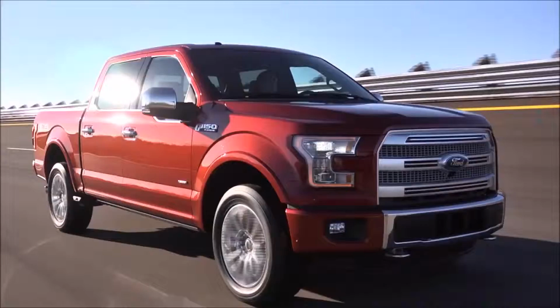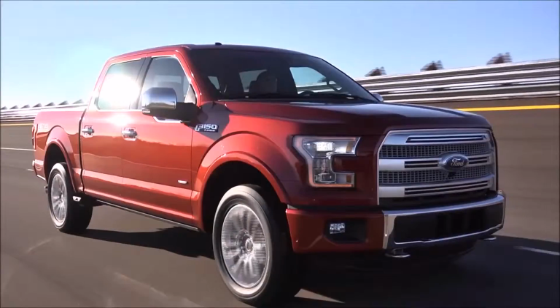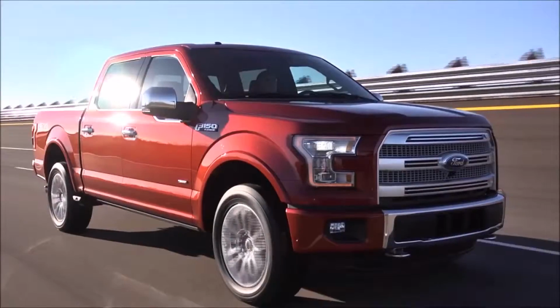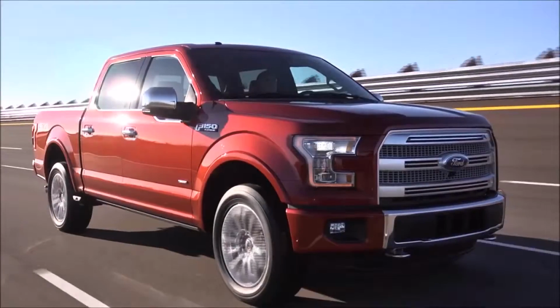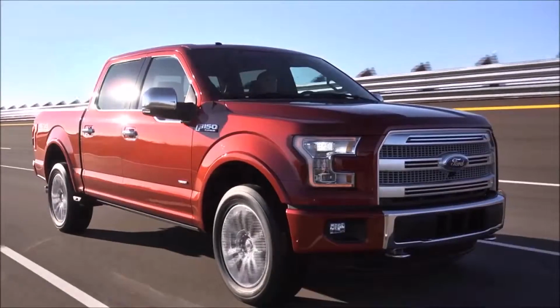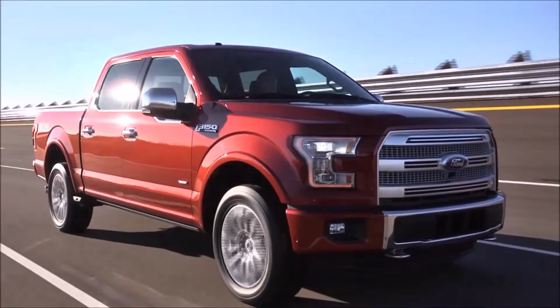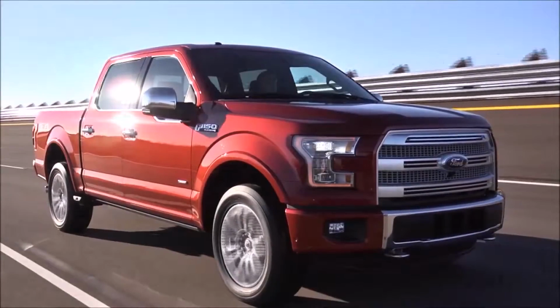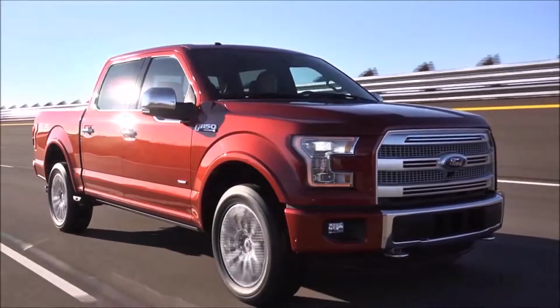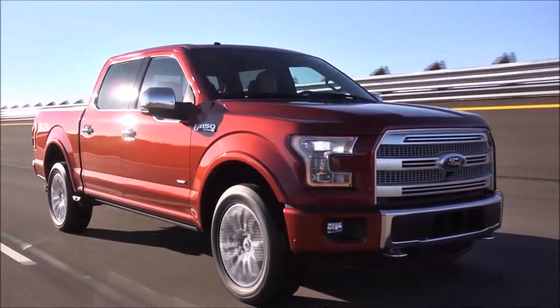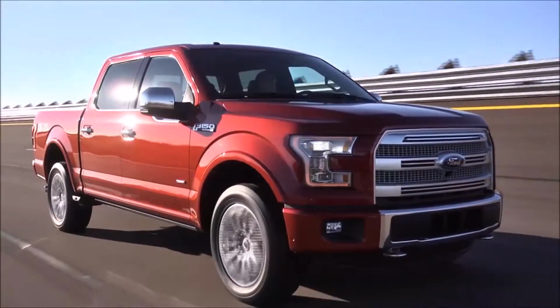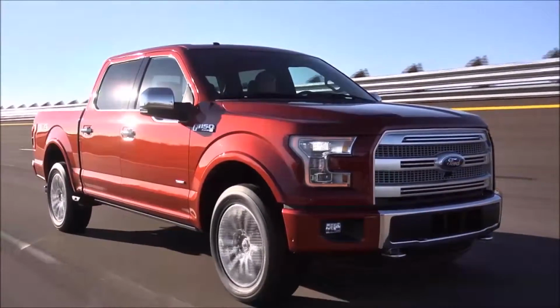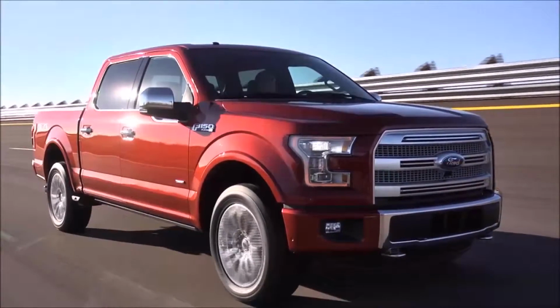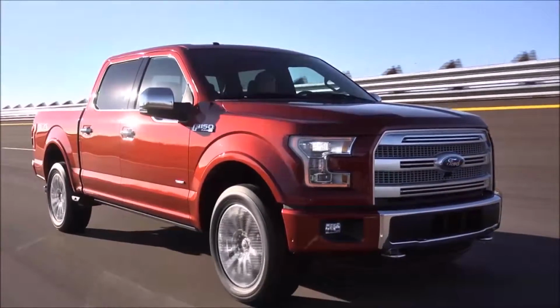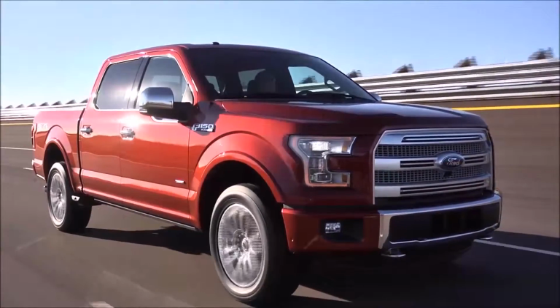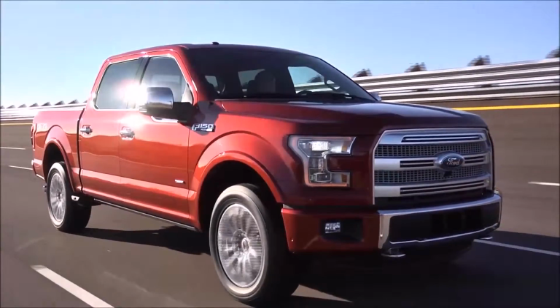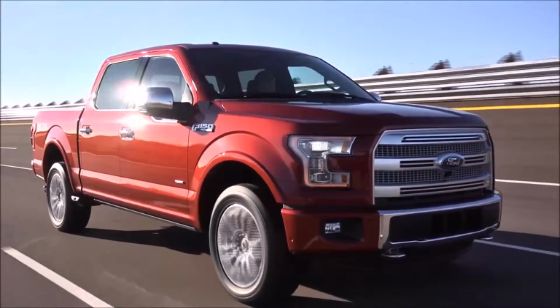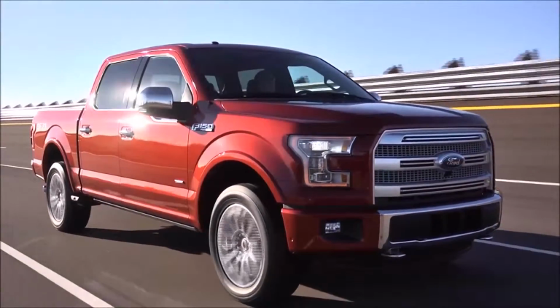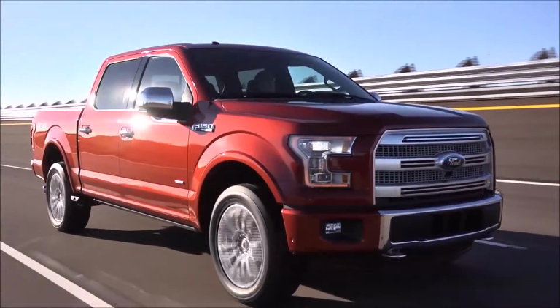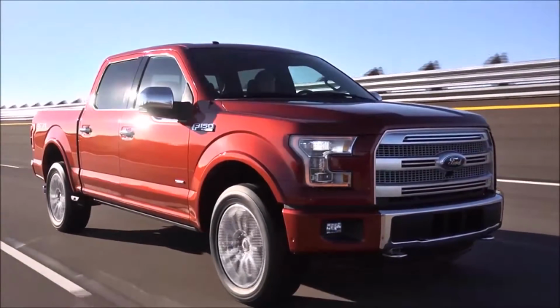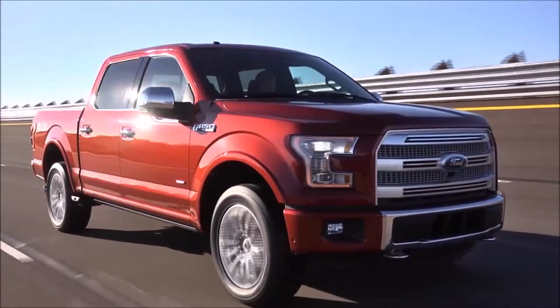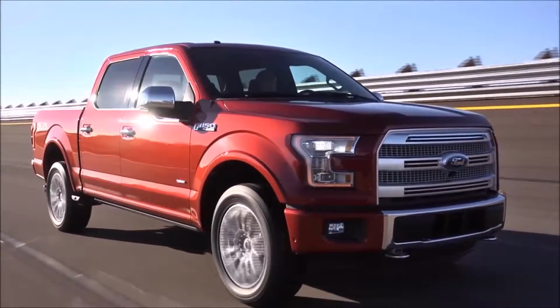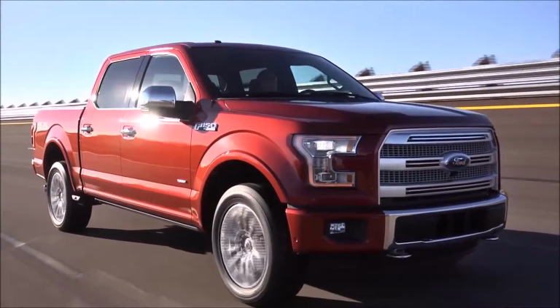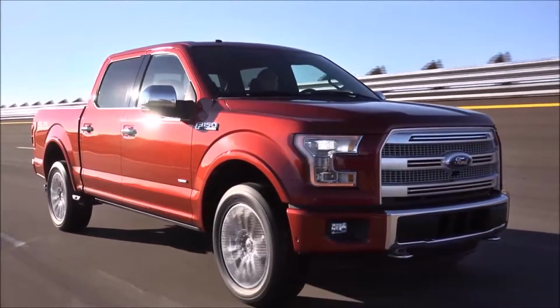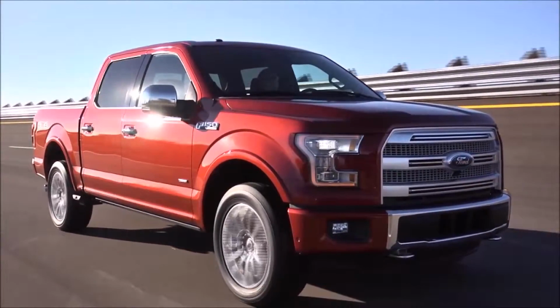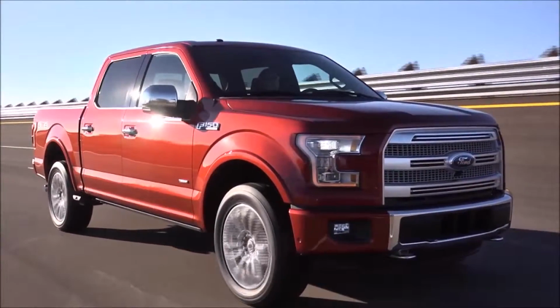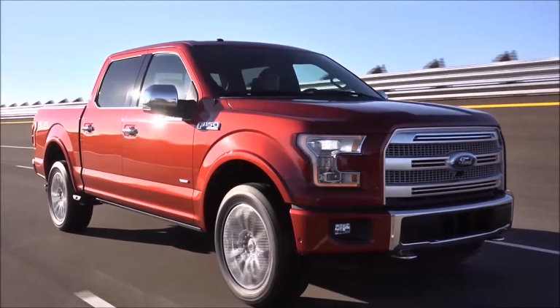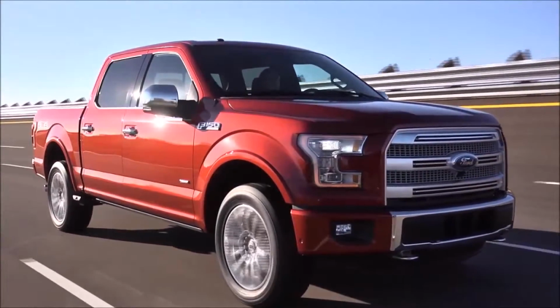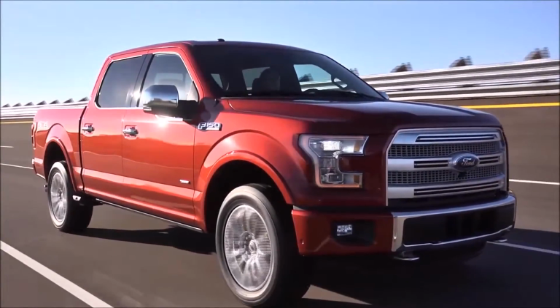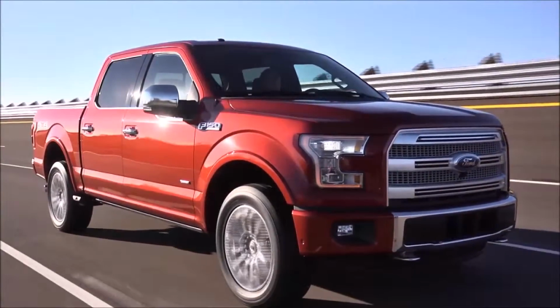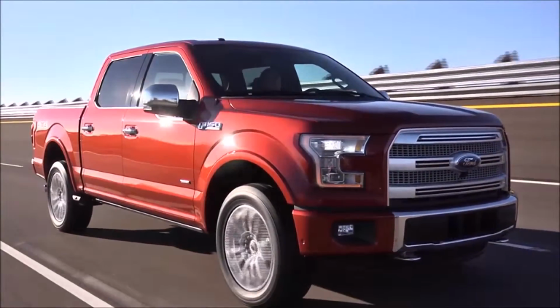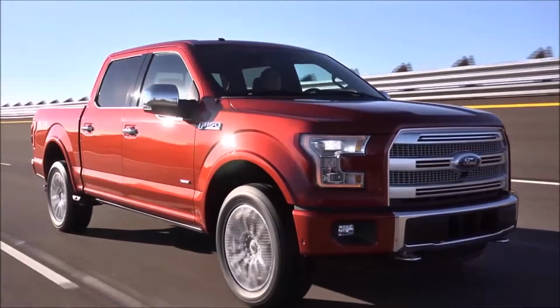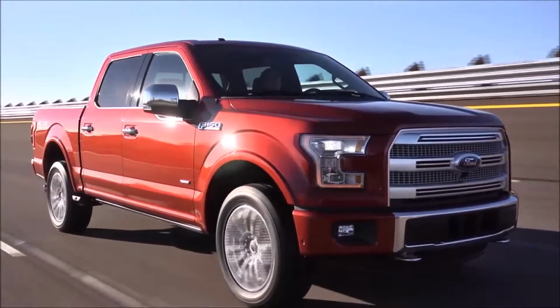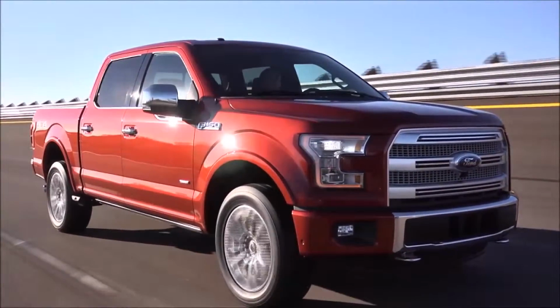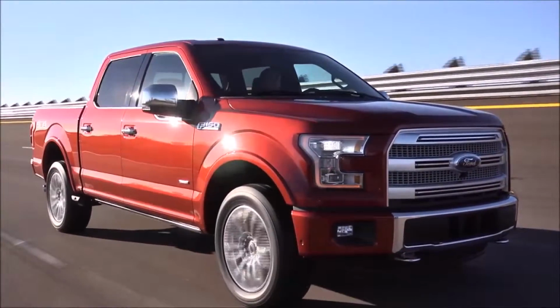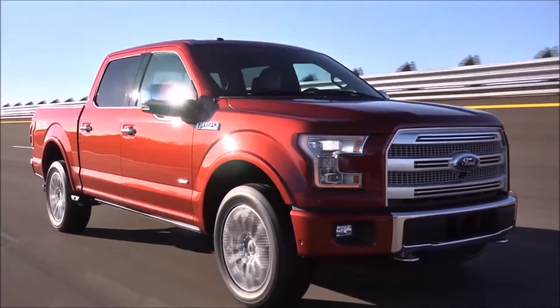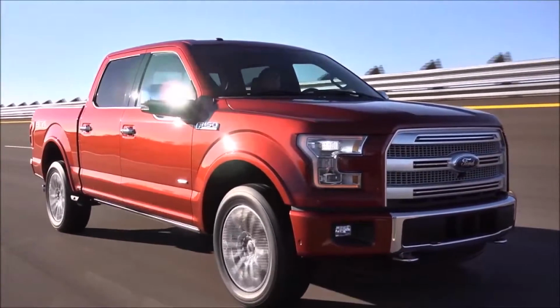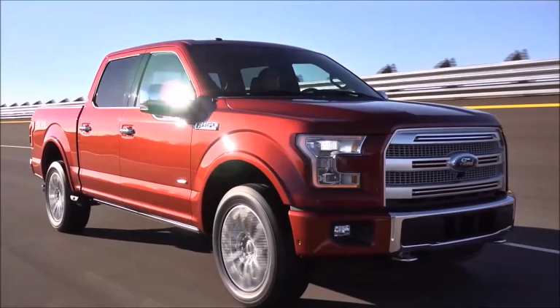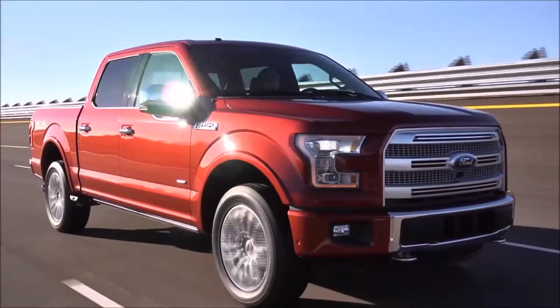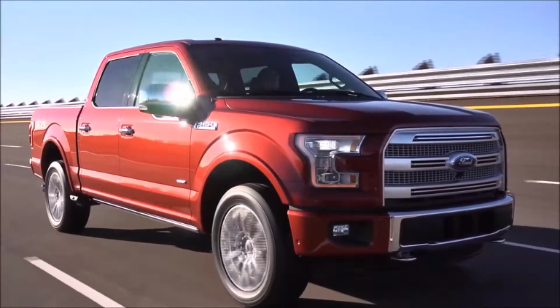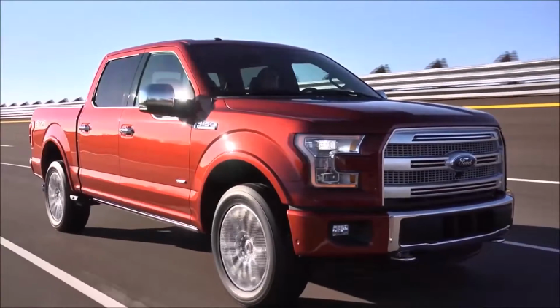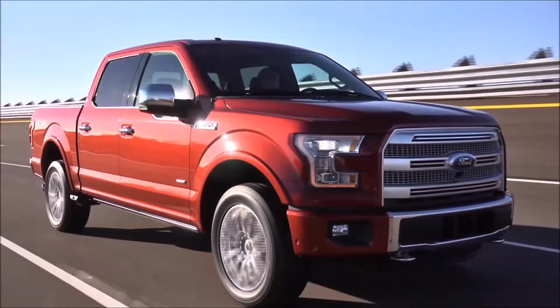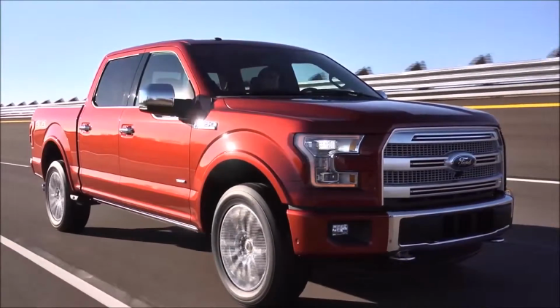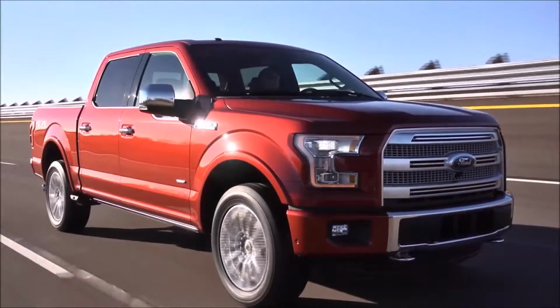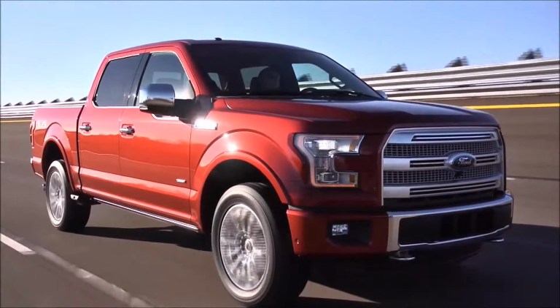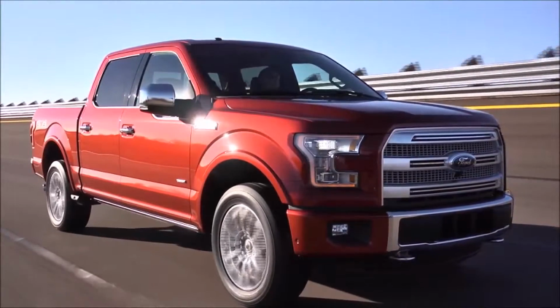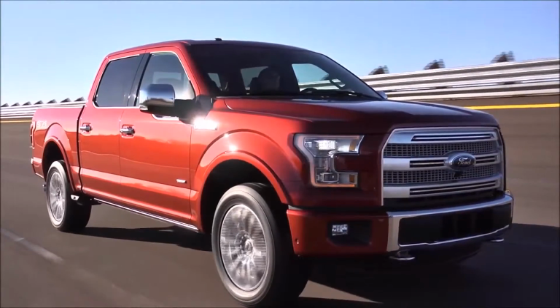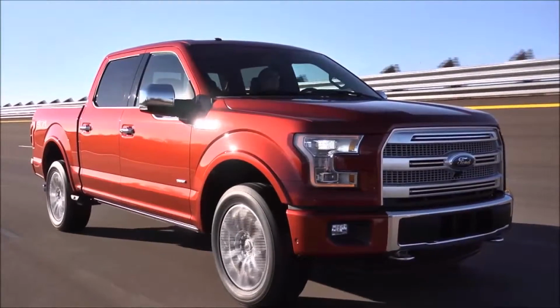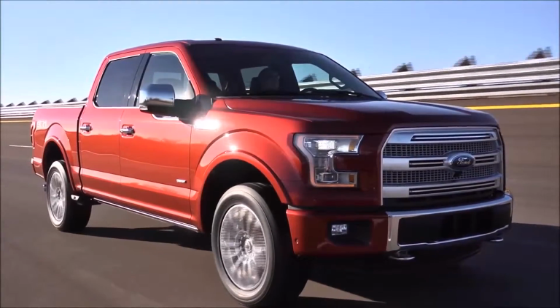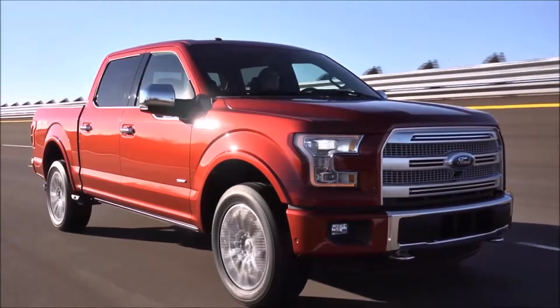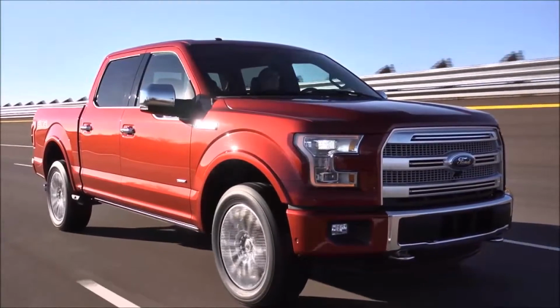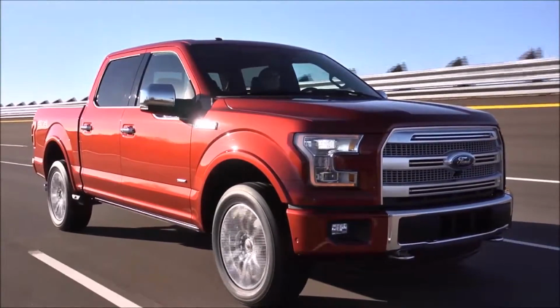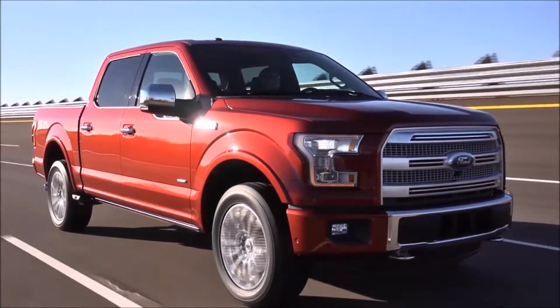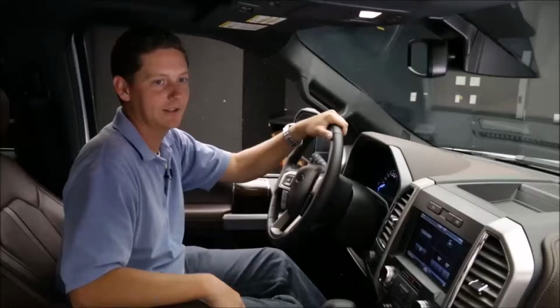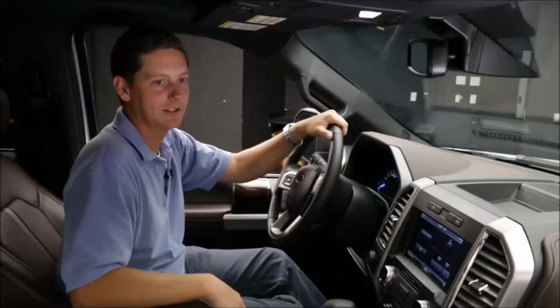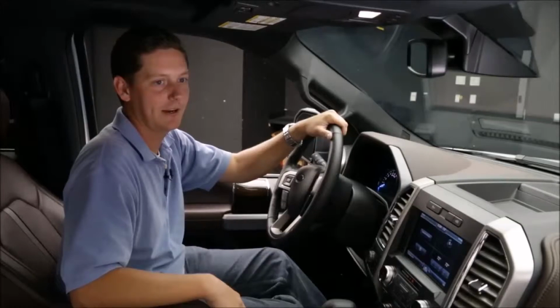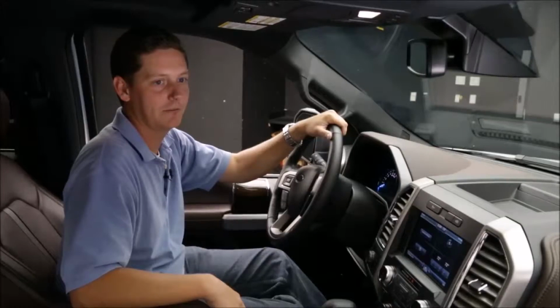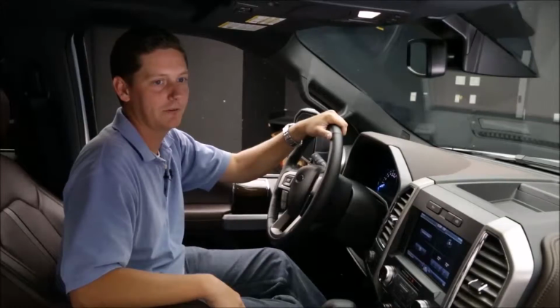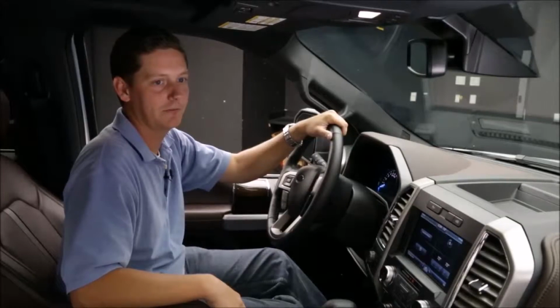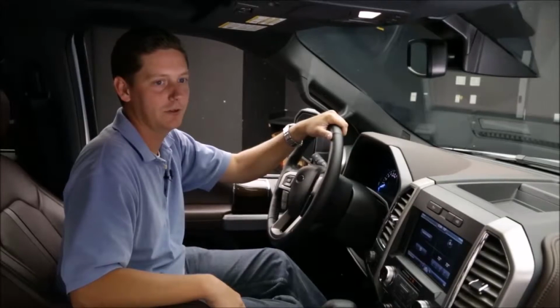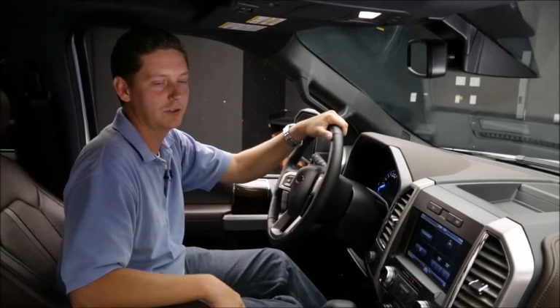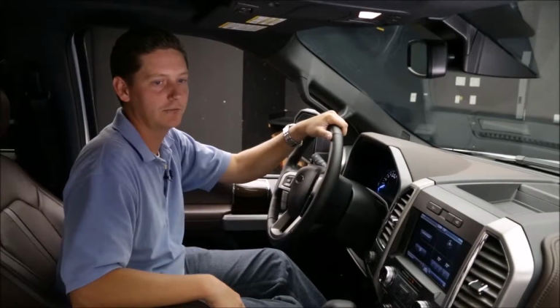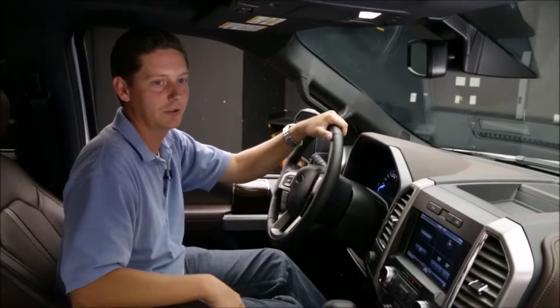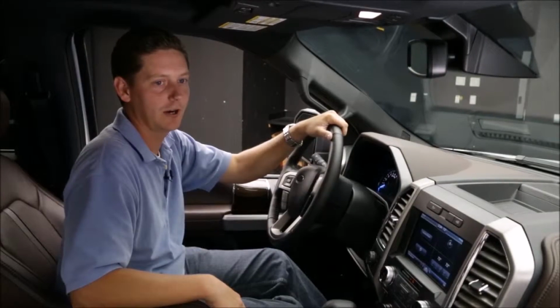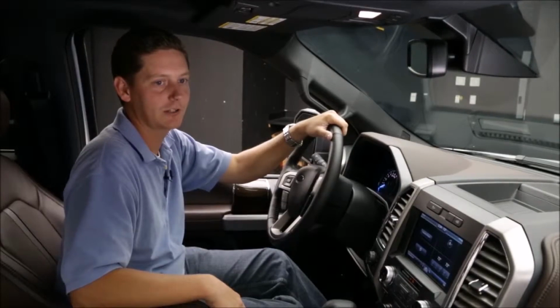These are just some of the many touches that make the all-new F-150 the toughest, smartest, most capable F-150 ever, setting the standard for the future of trucks.